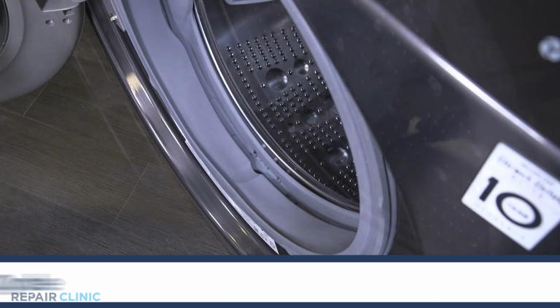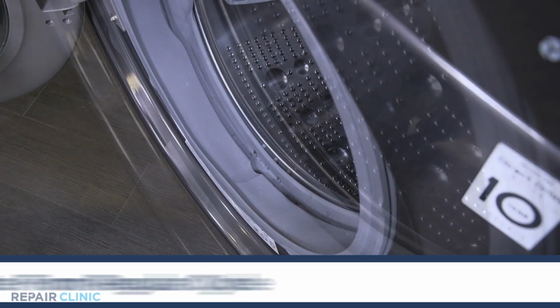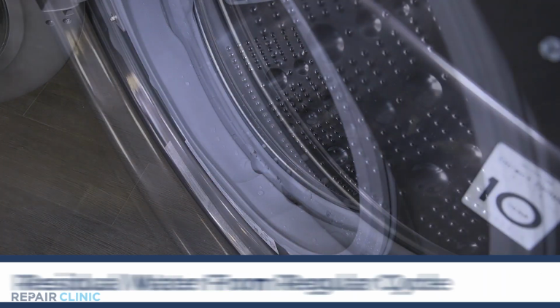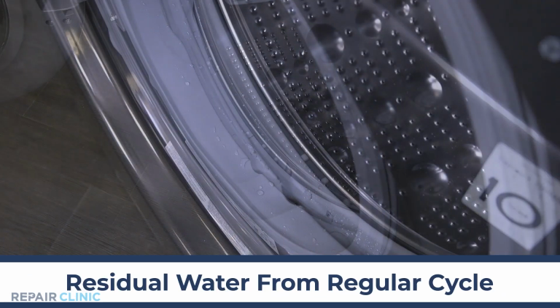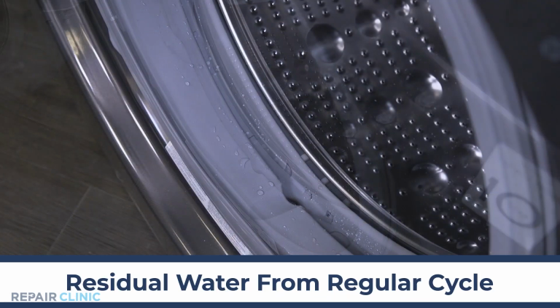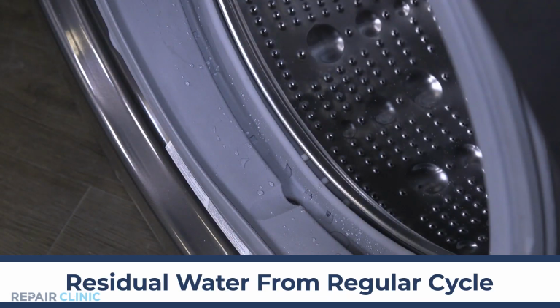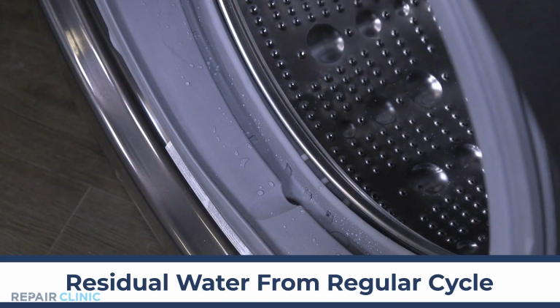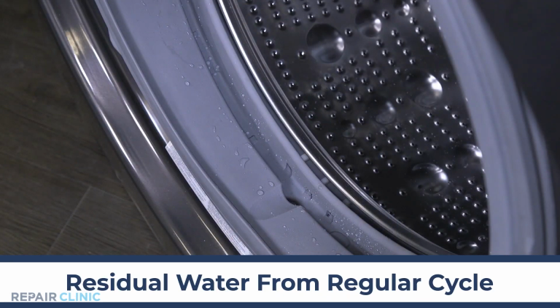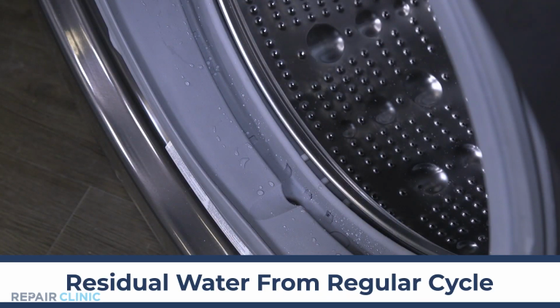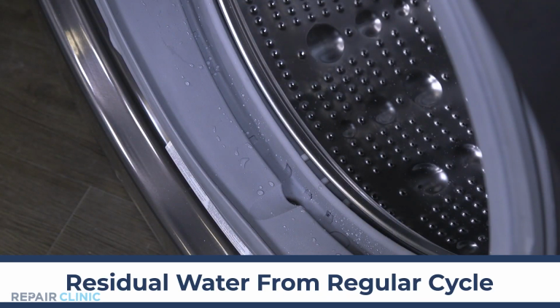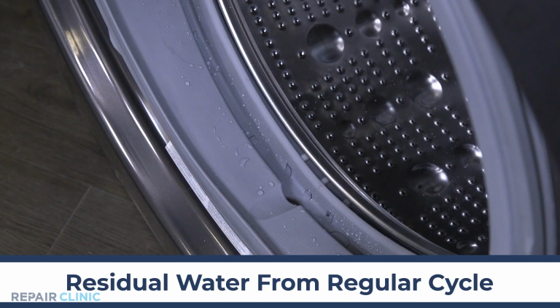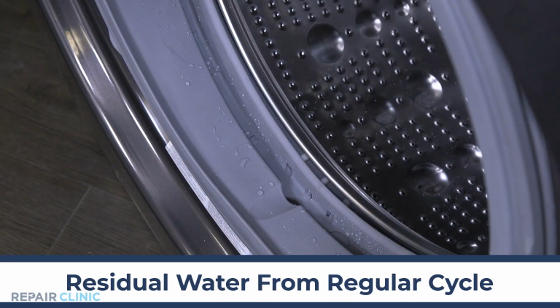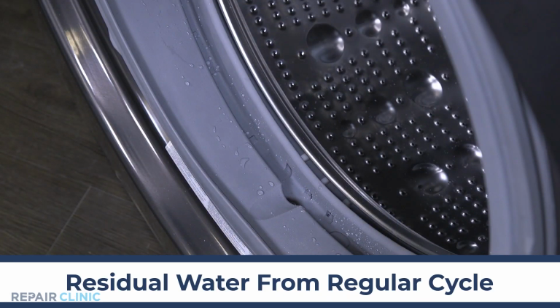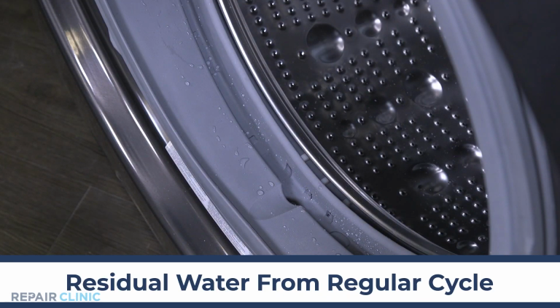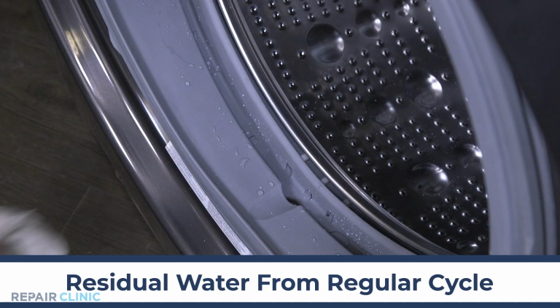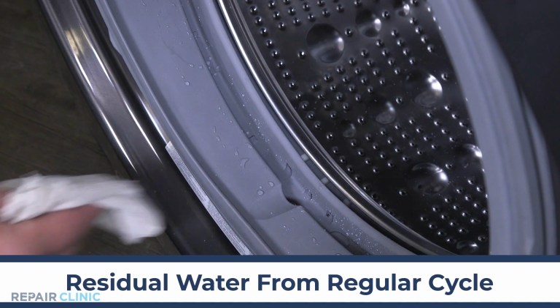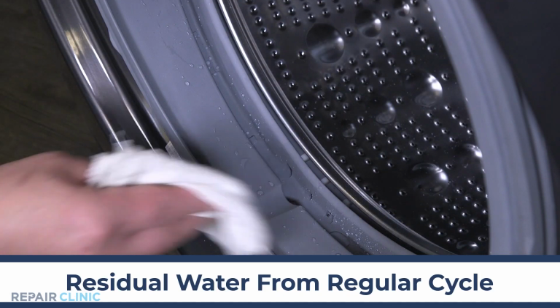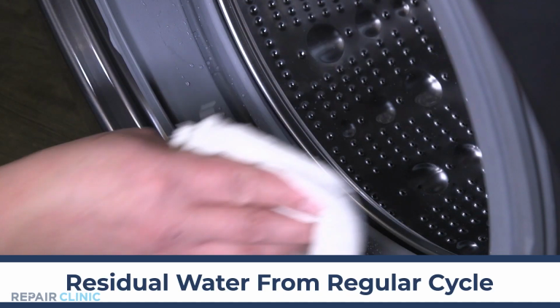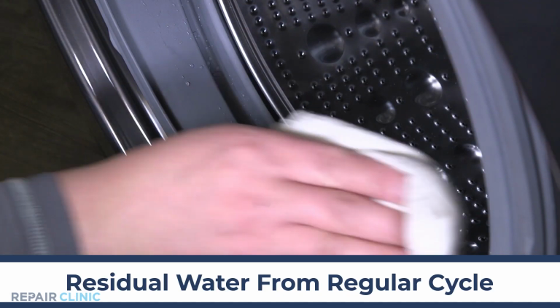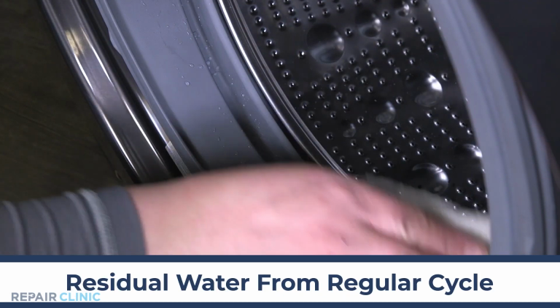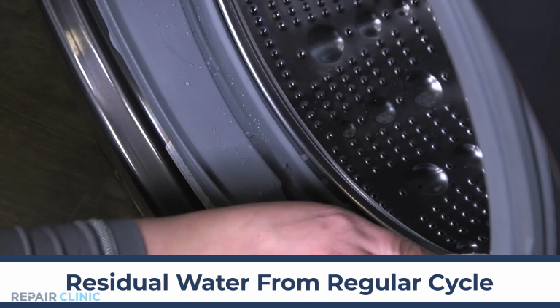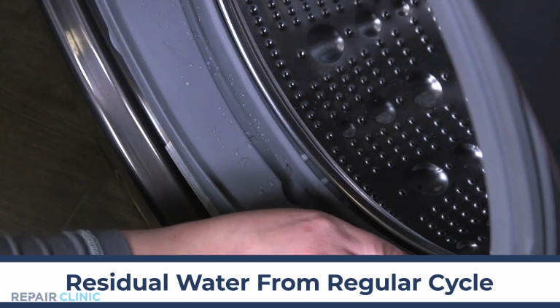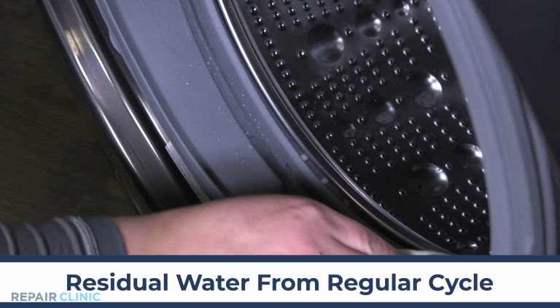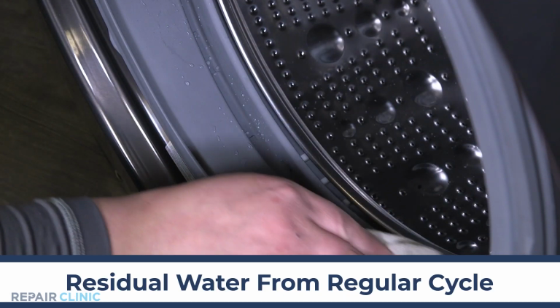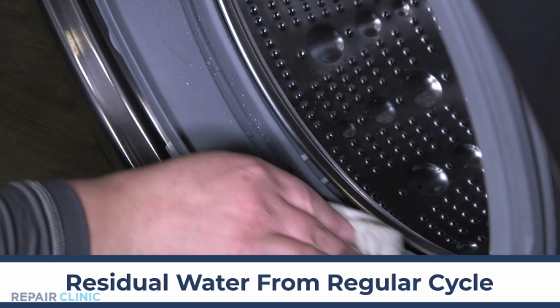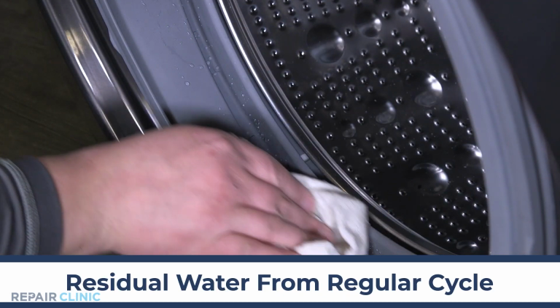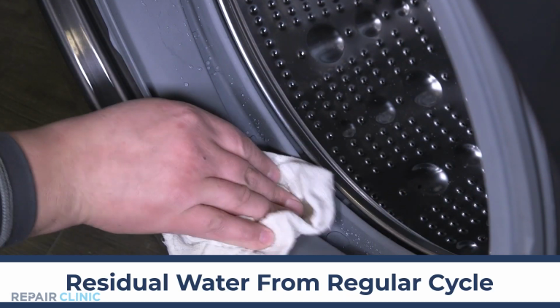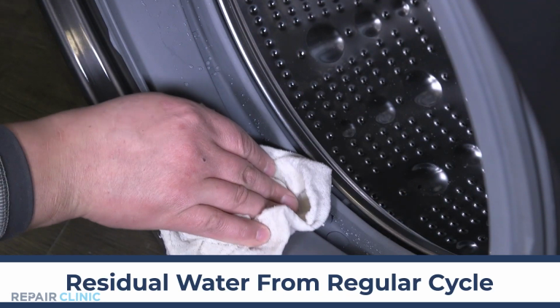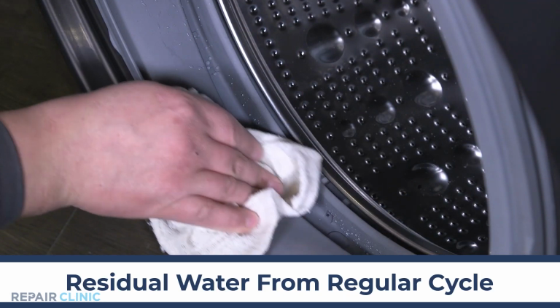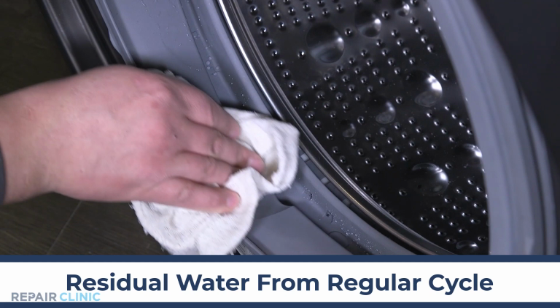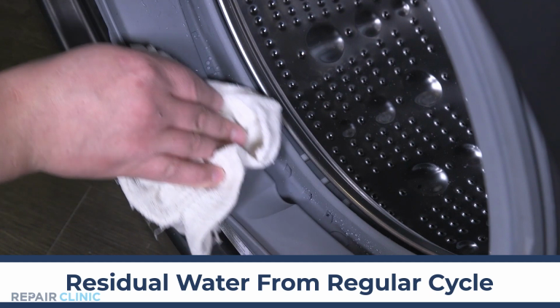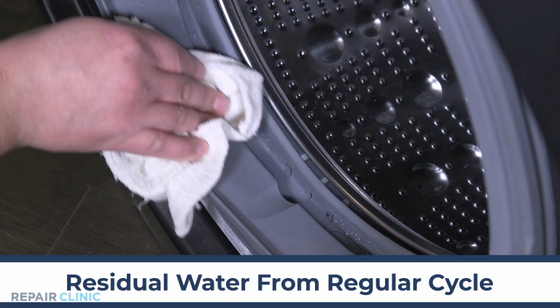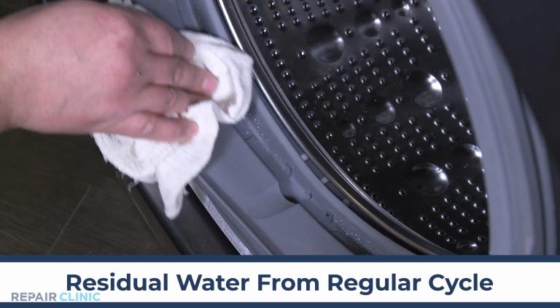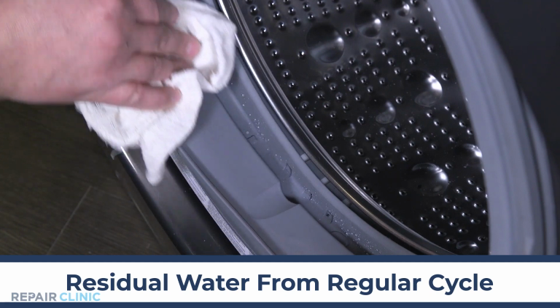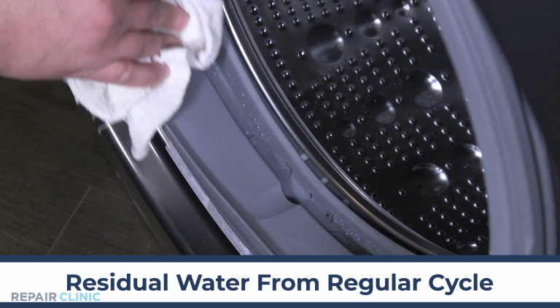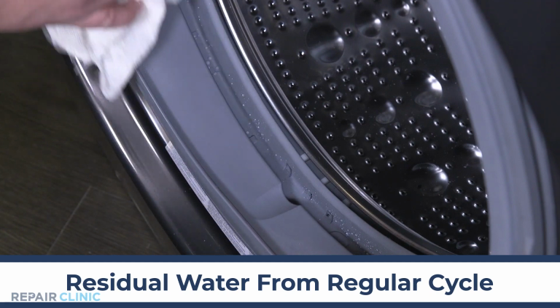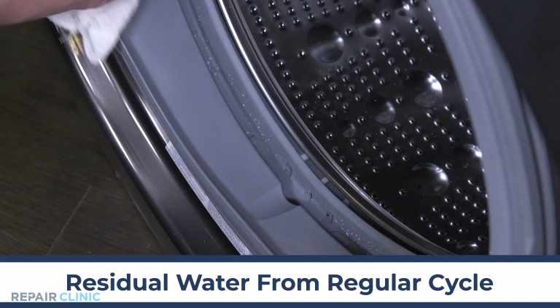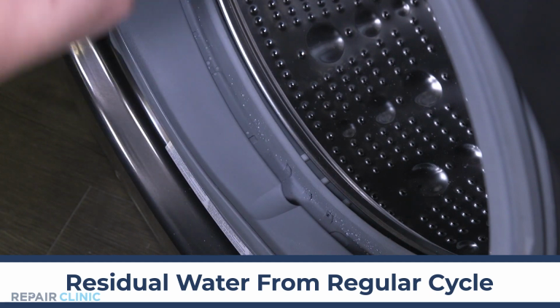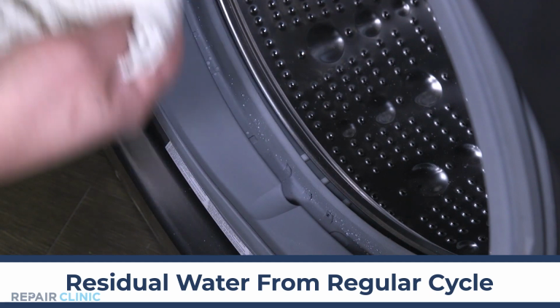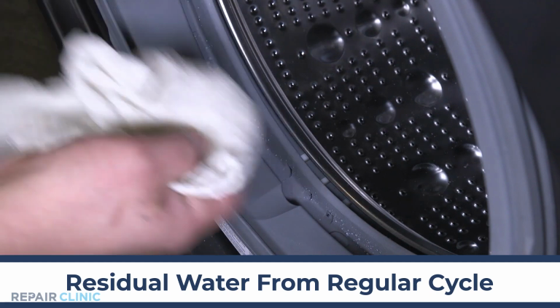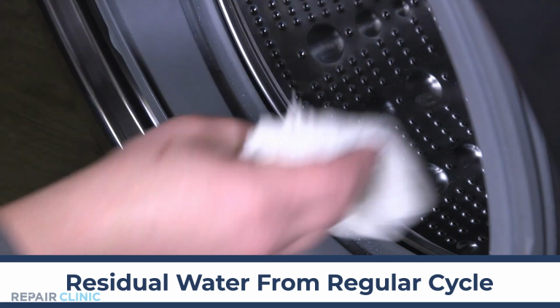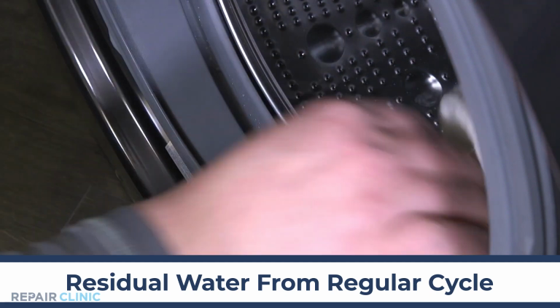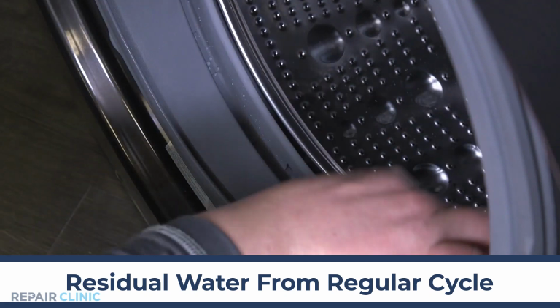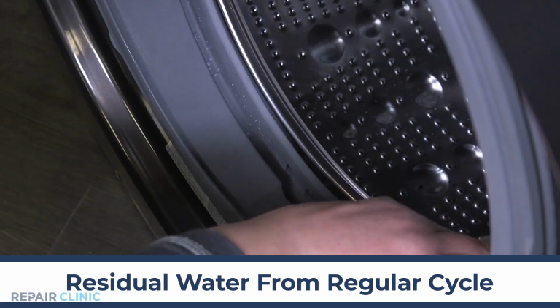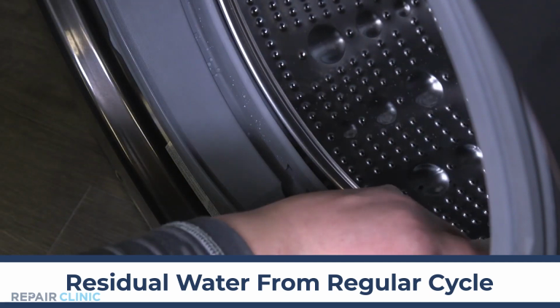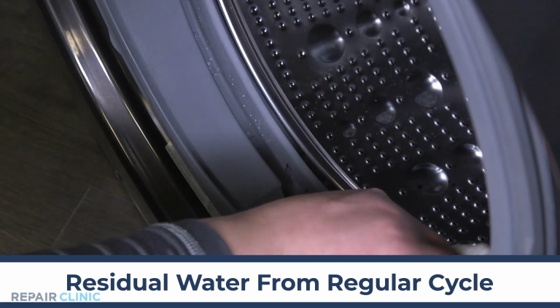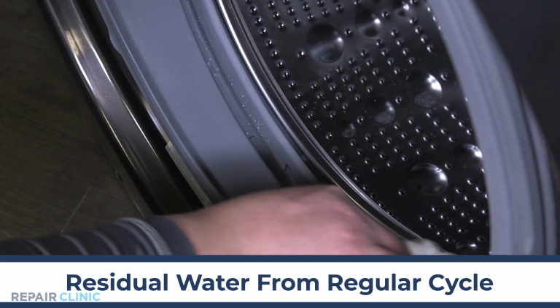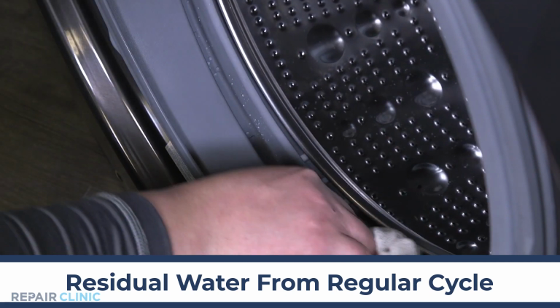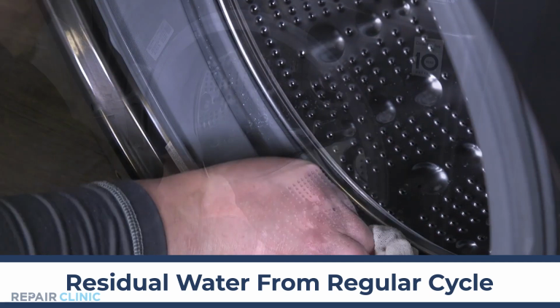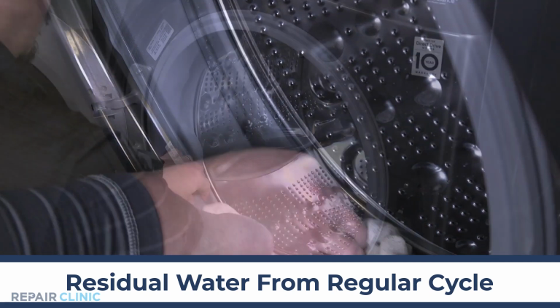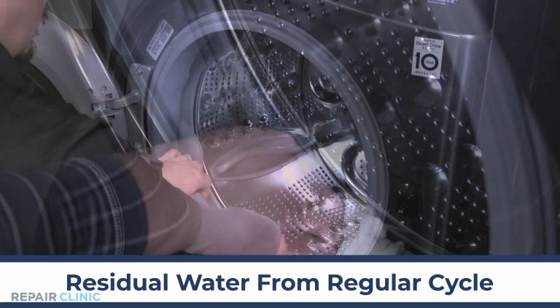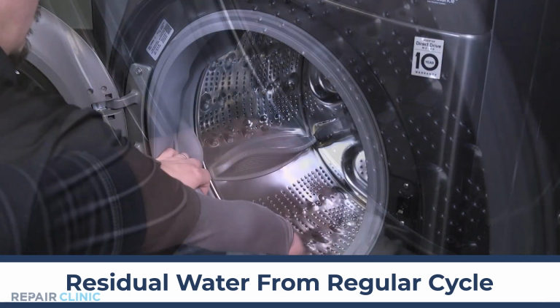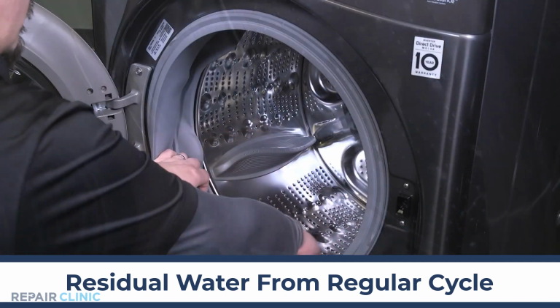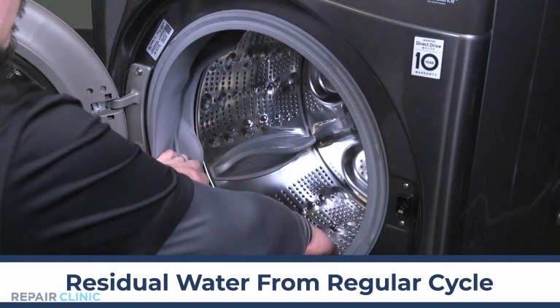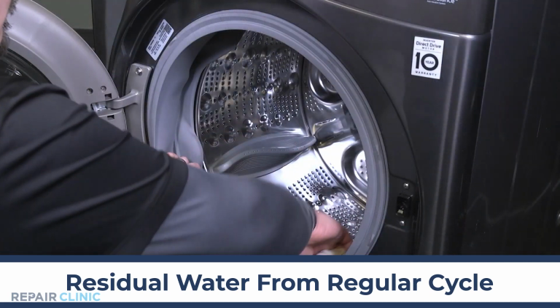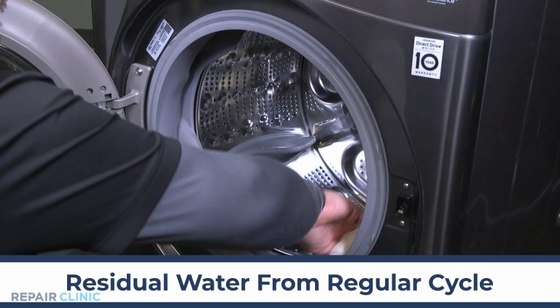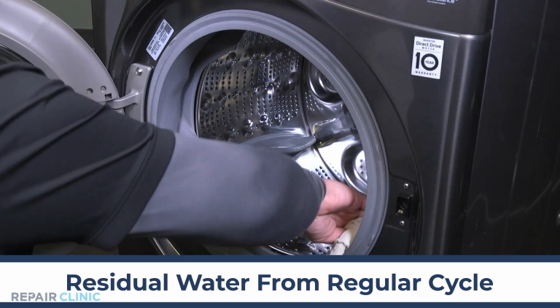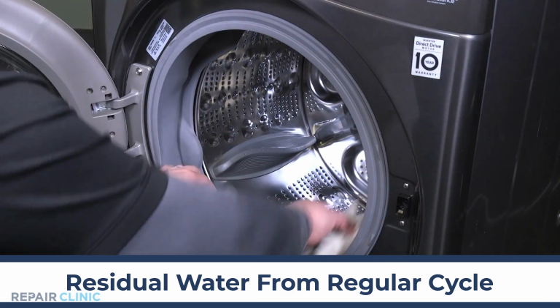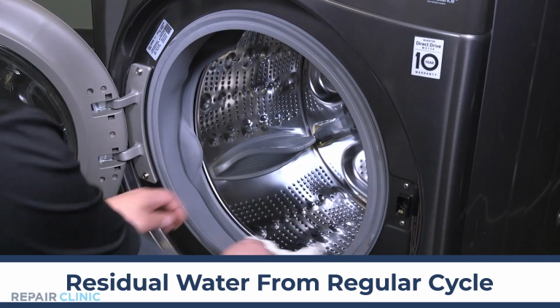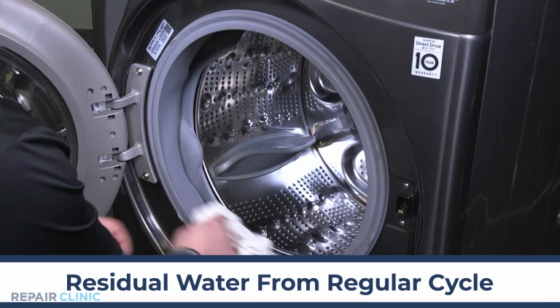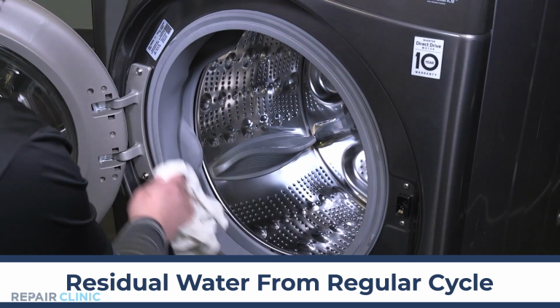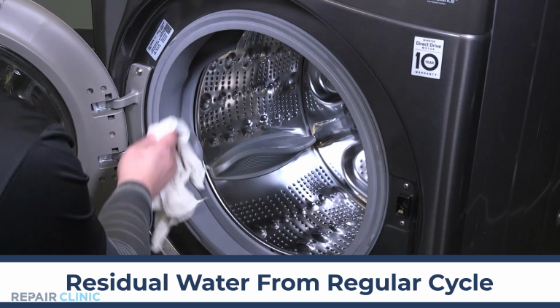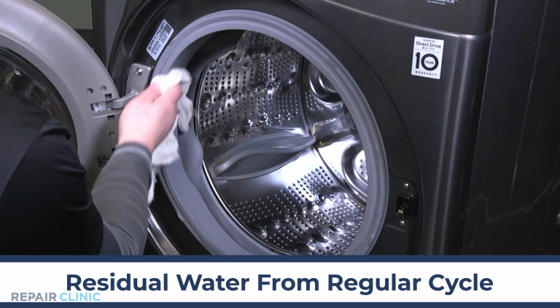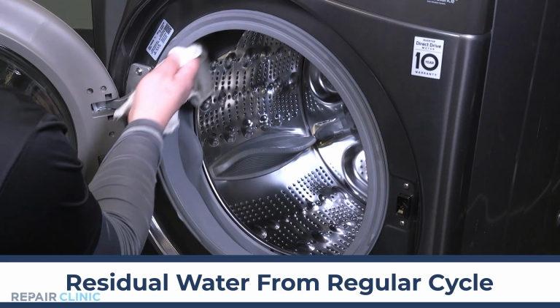If there is water and nothing is clogging the drain holes, wipe and dry to remove any water remaining on the gasket after use.